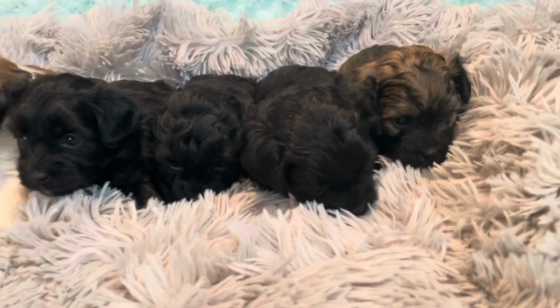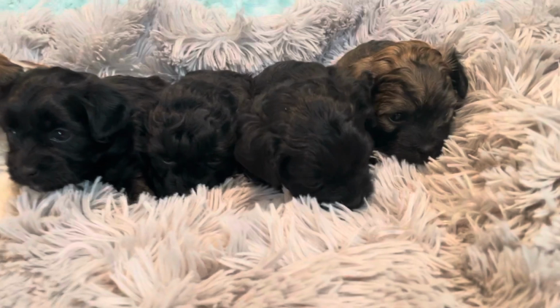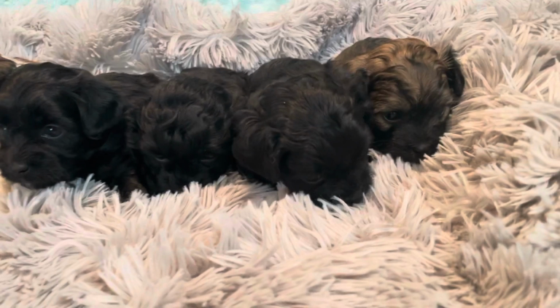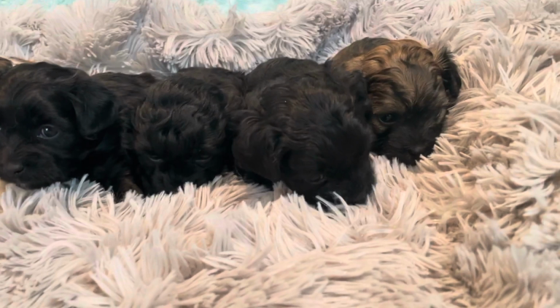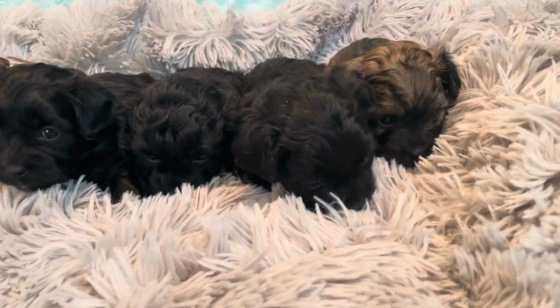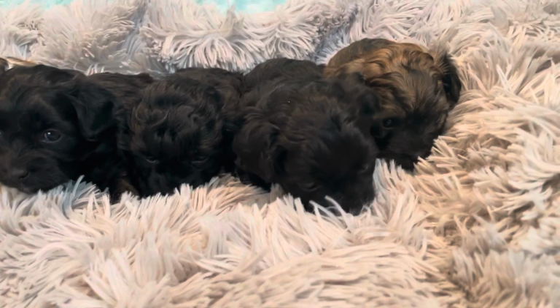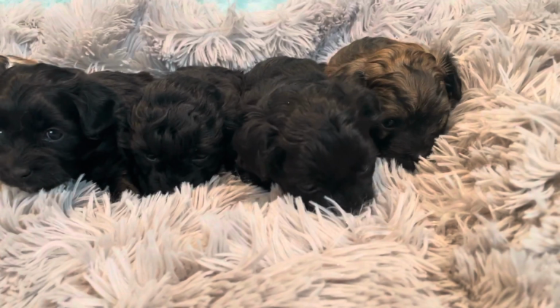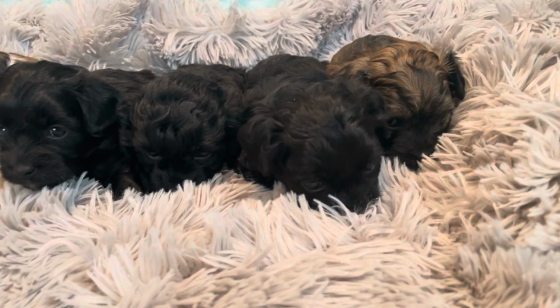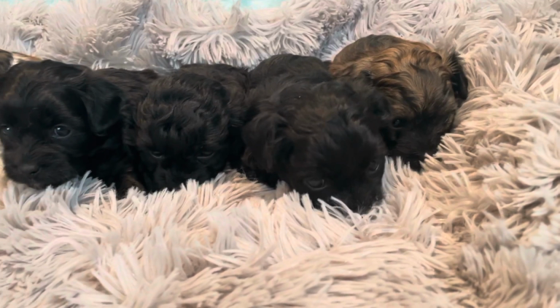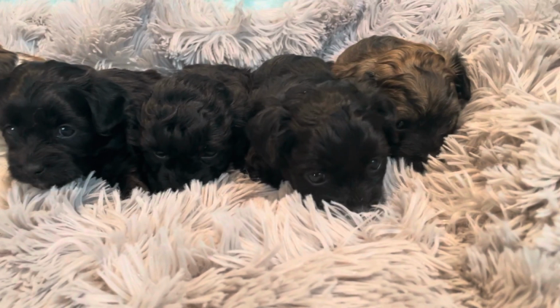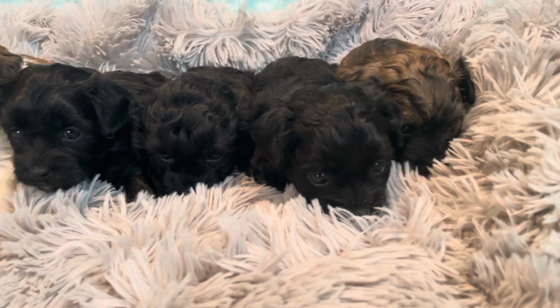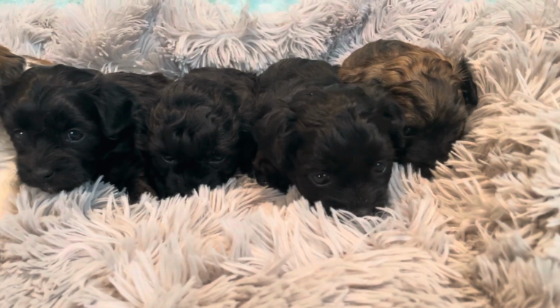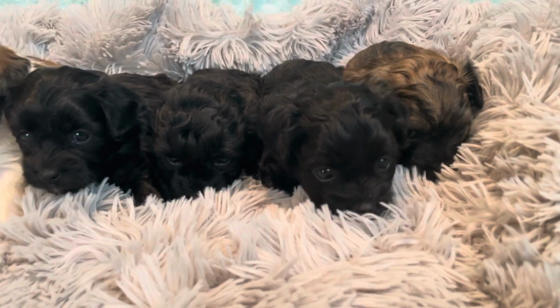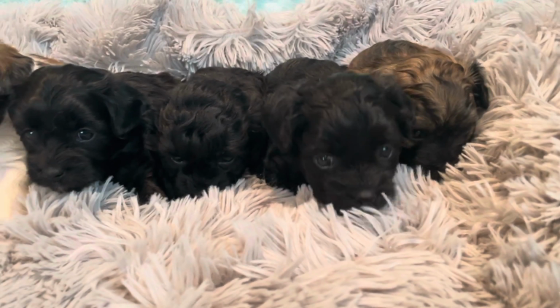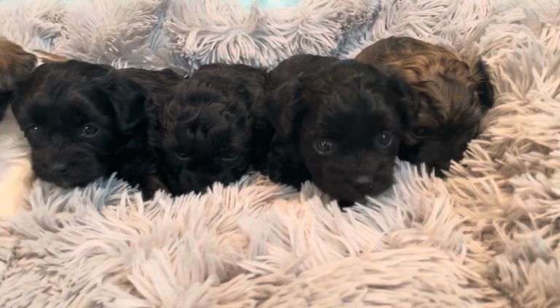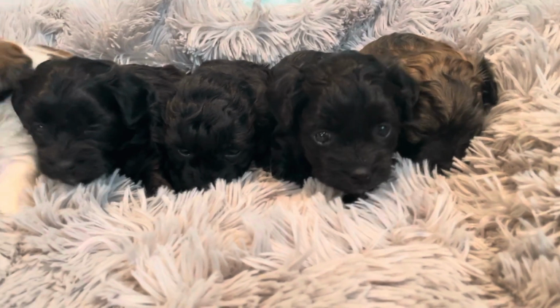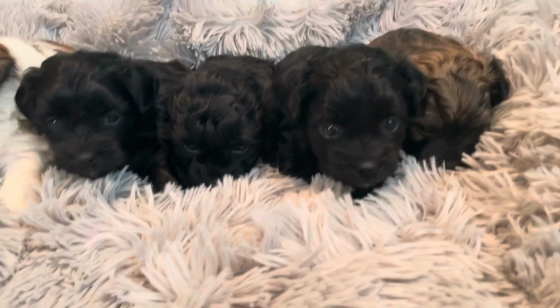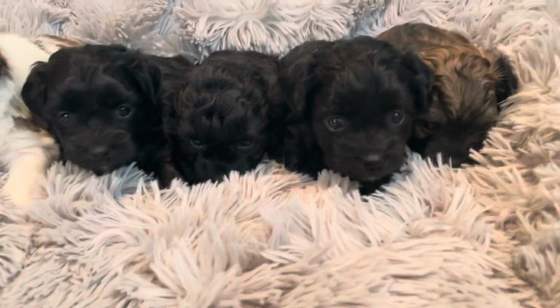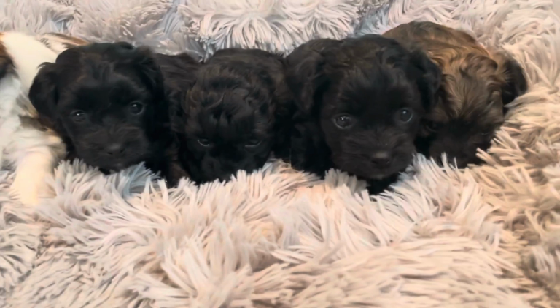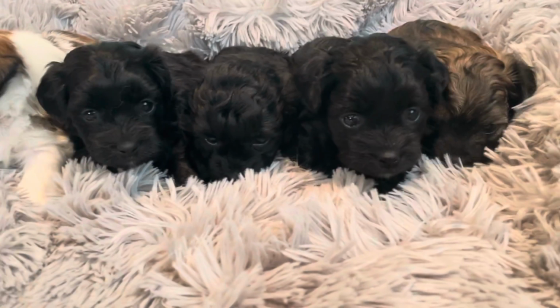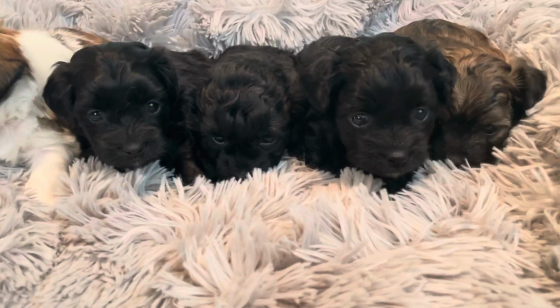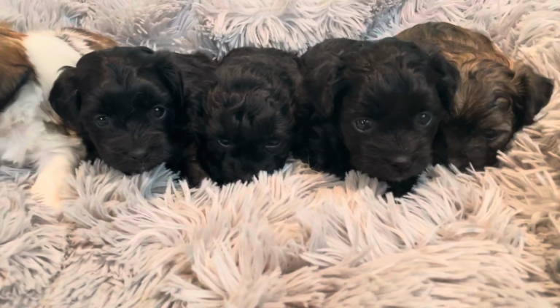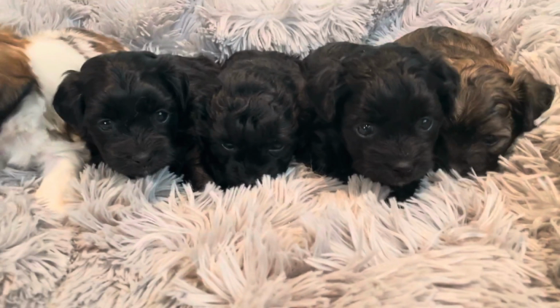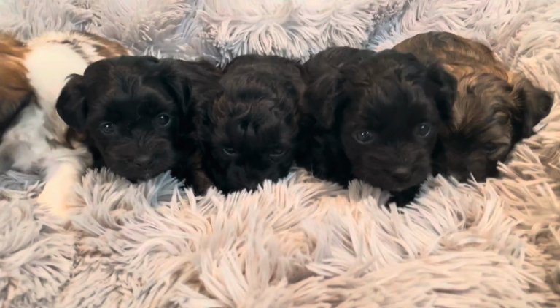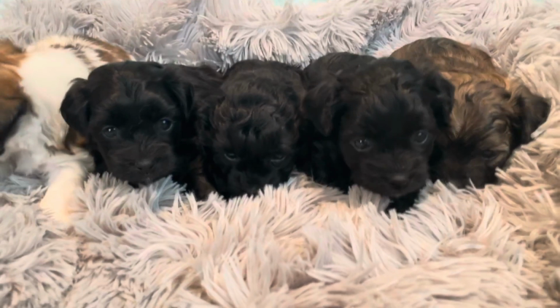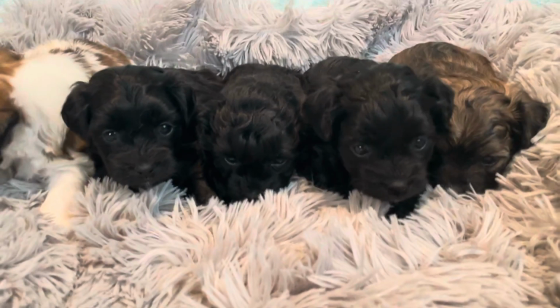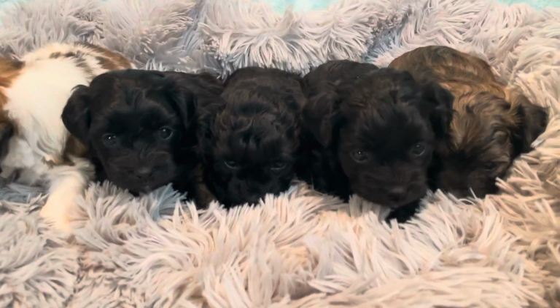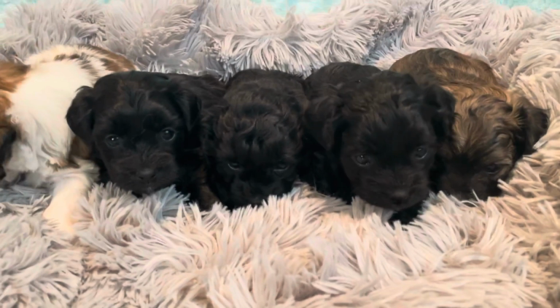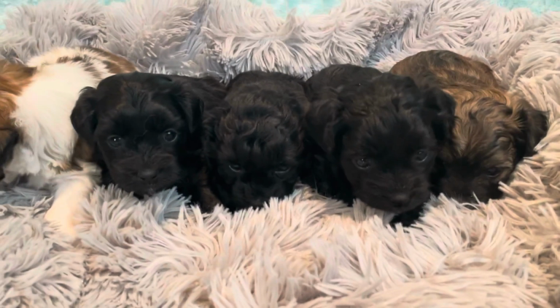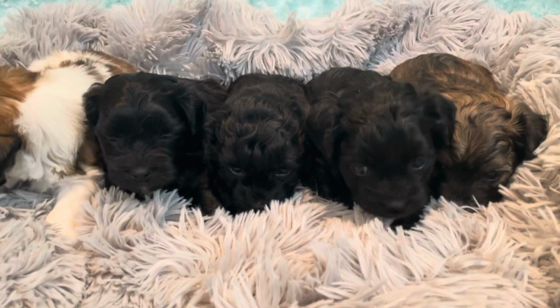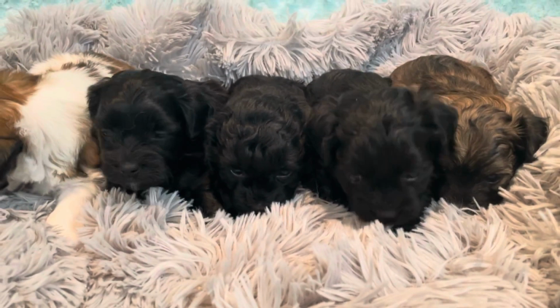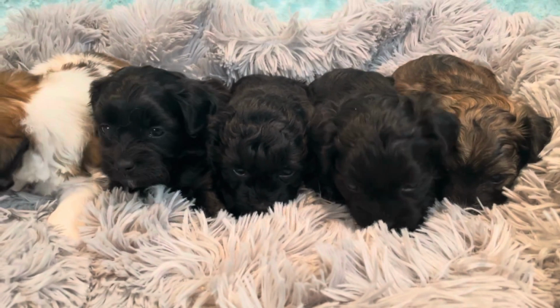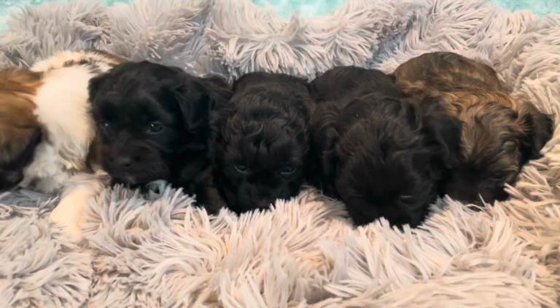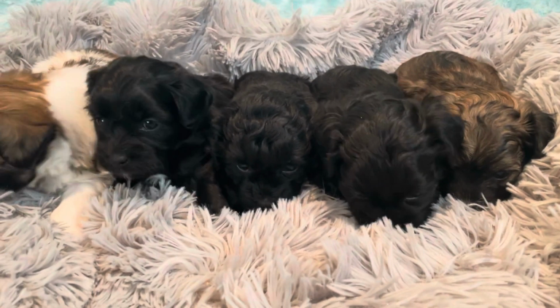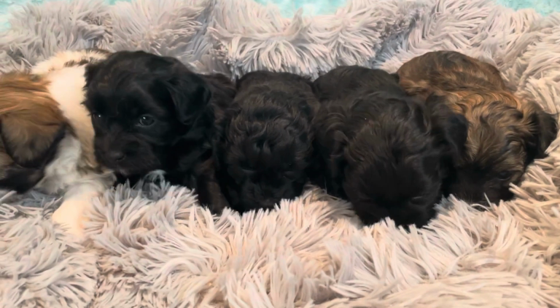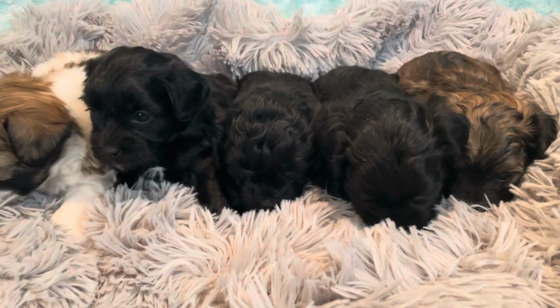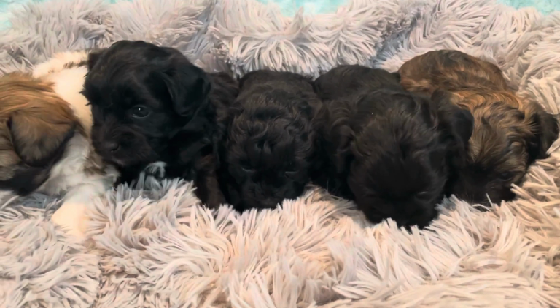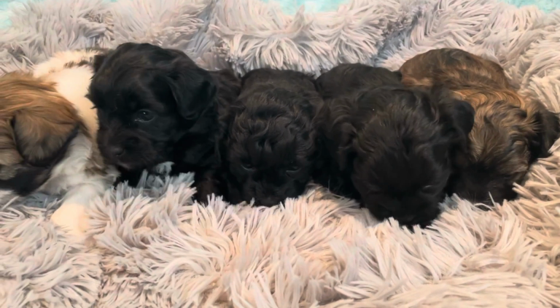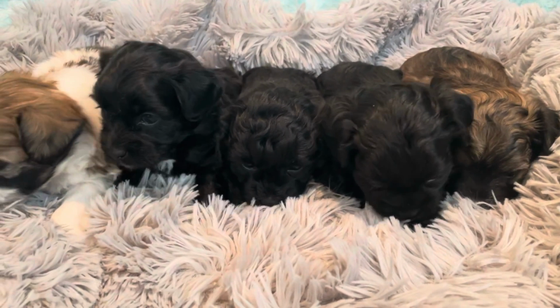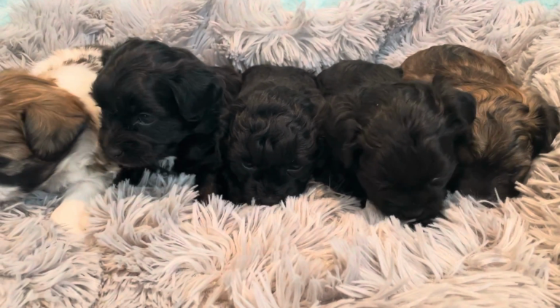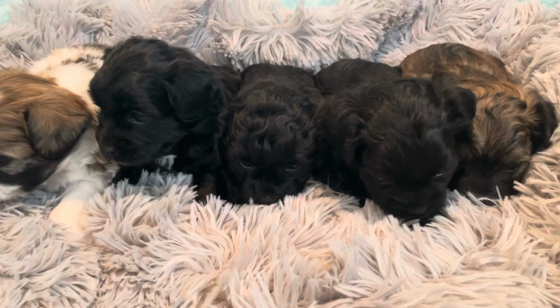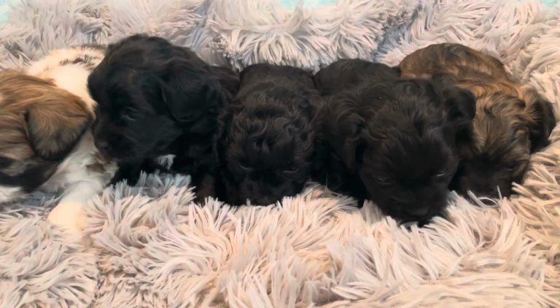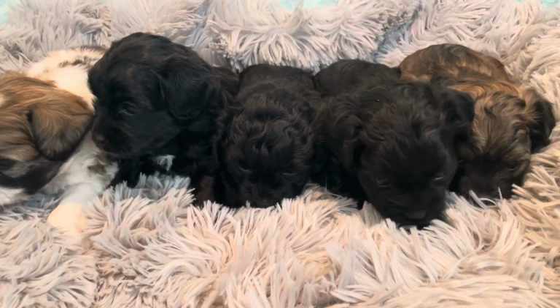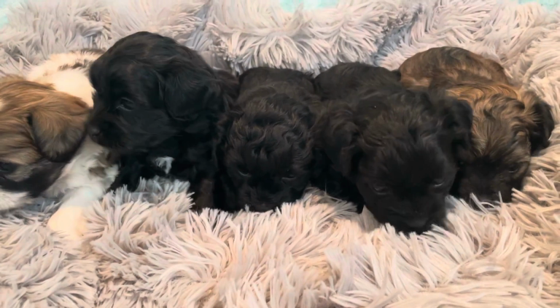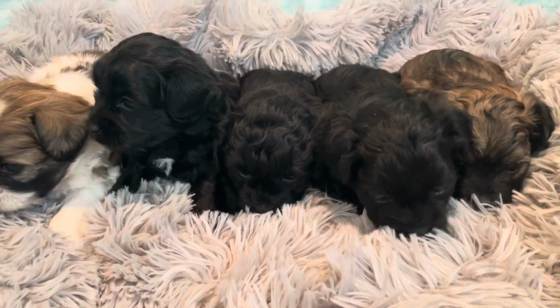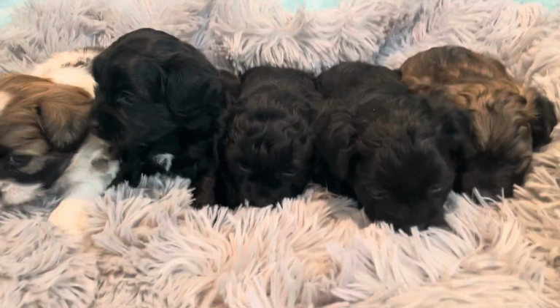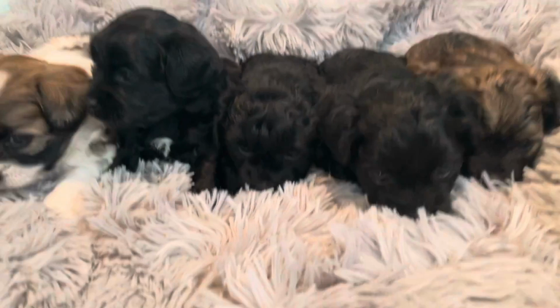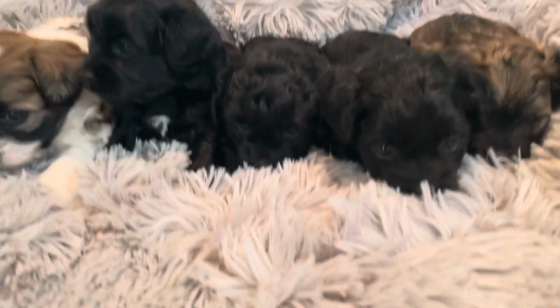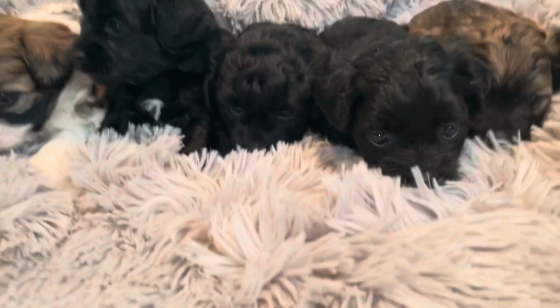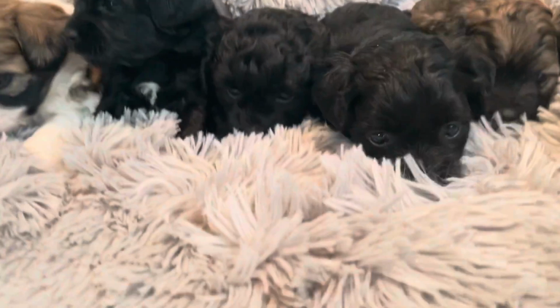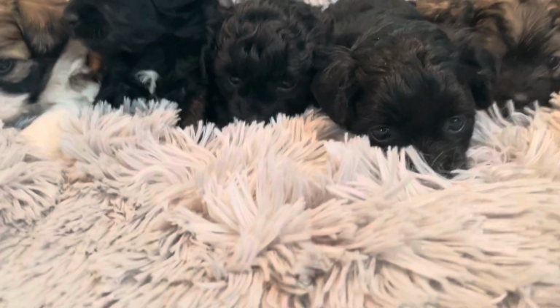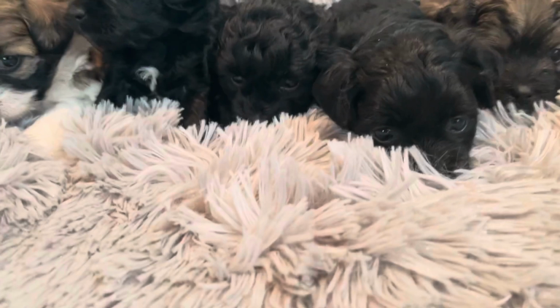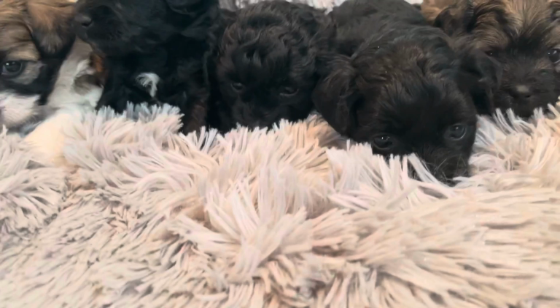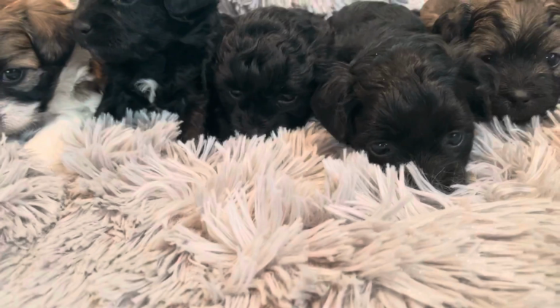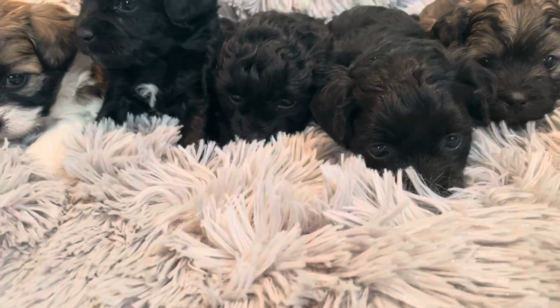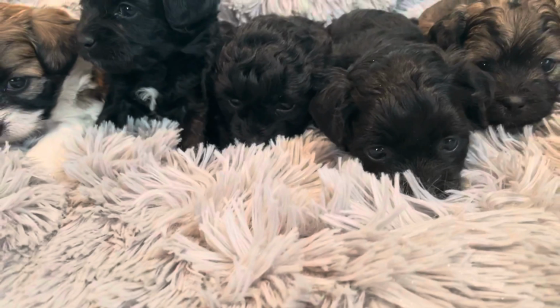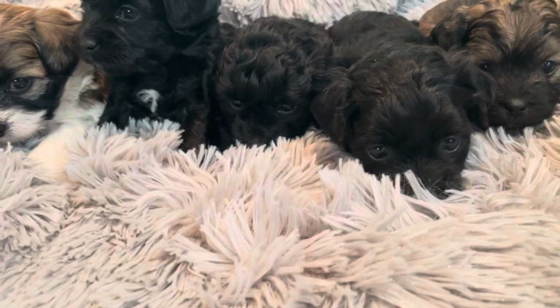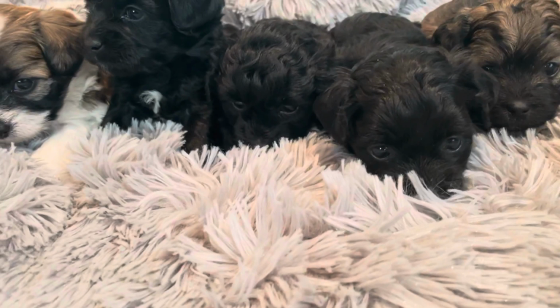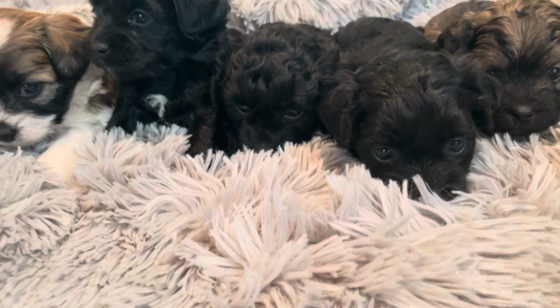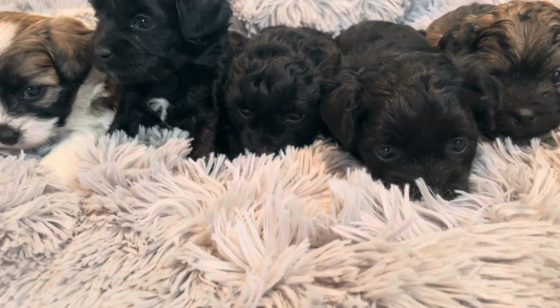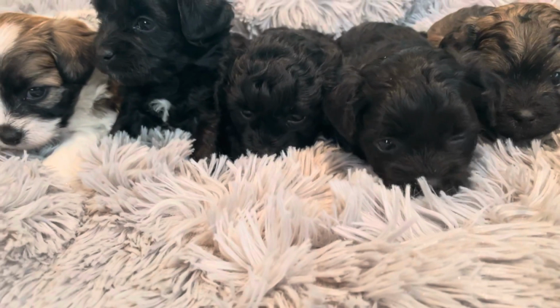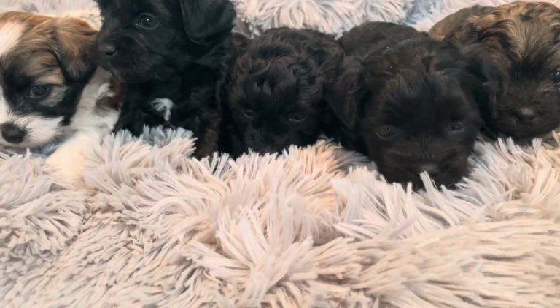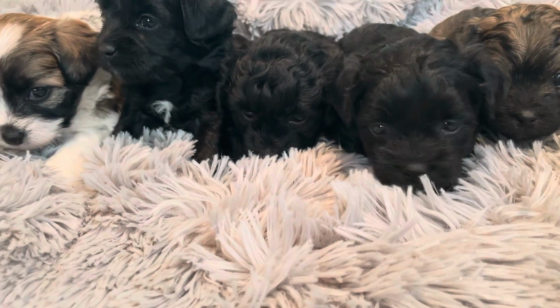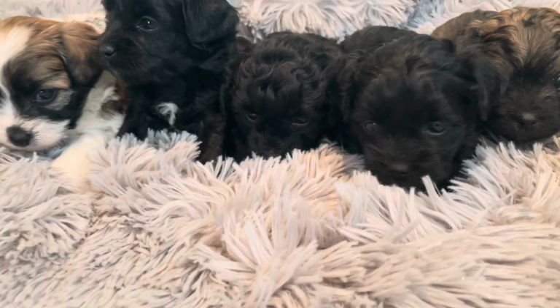Here we have a litter of five little sheep hoos. There are three males and two females in the litter.